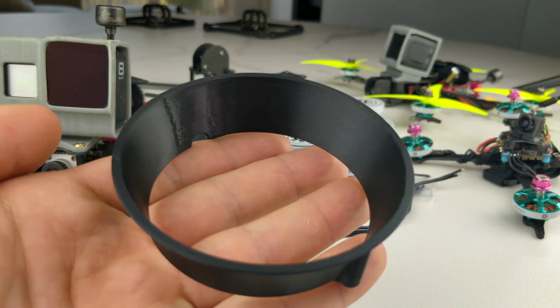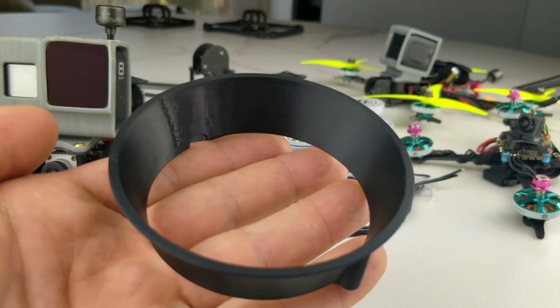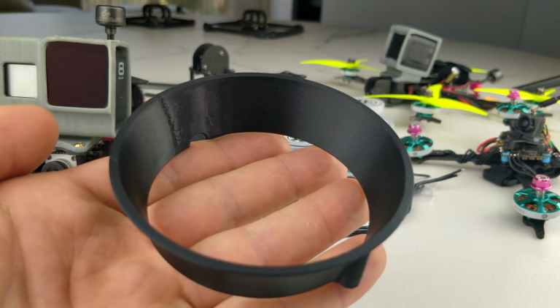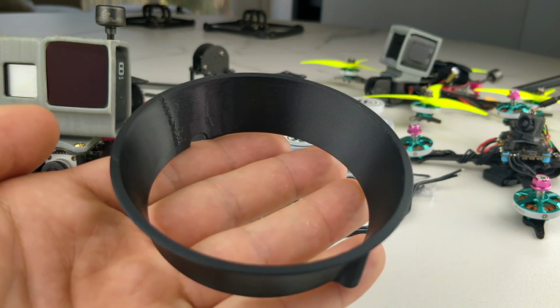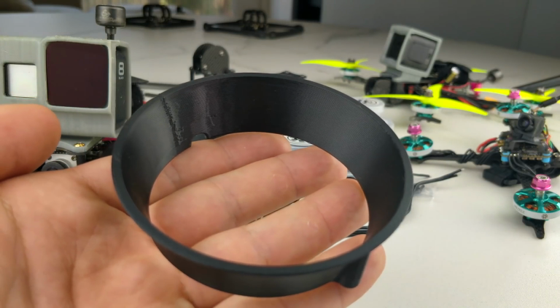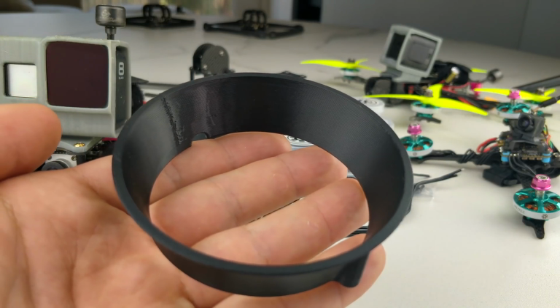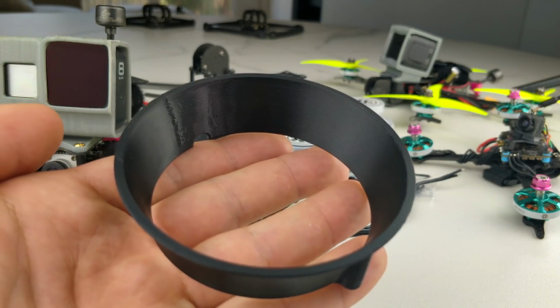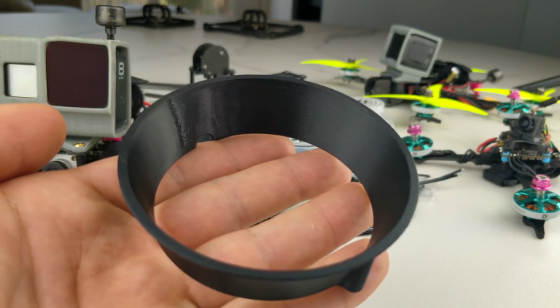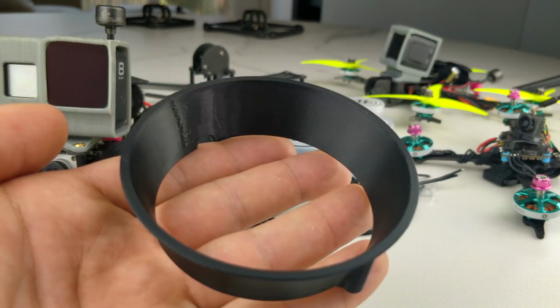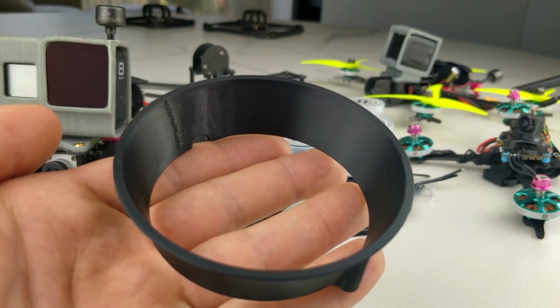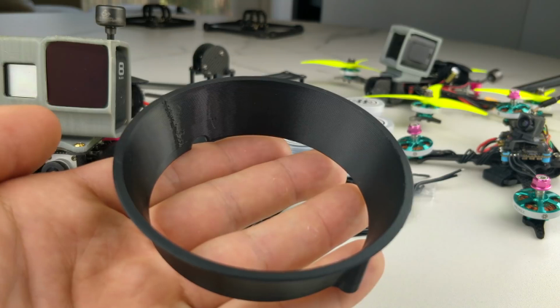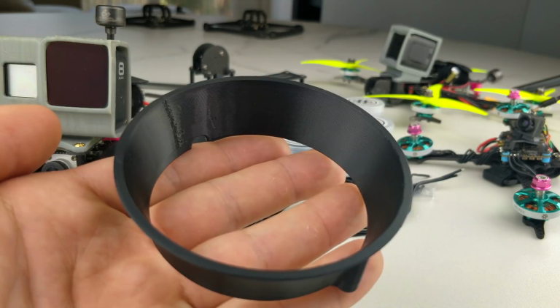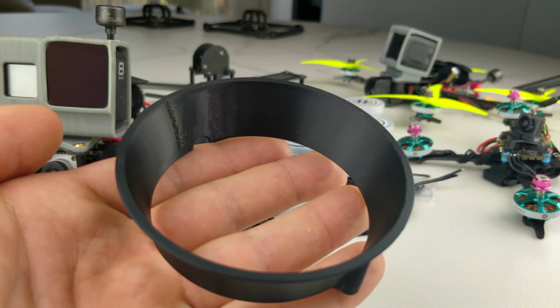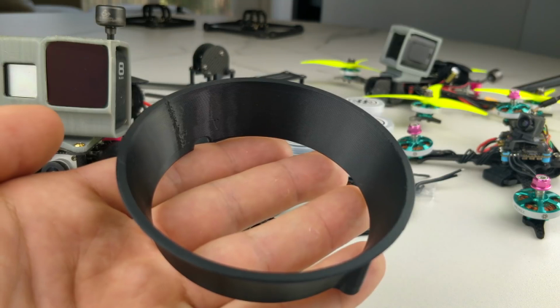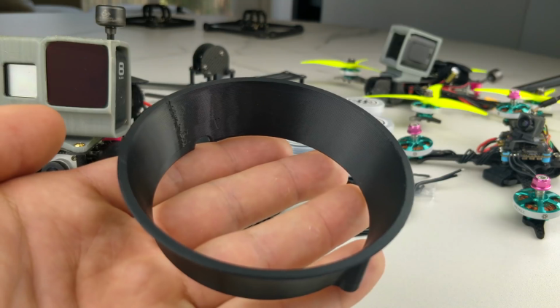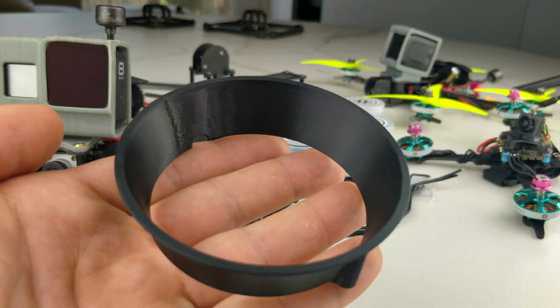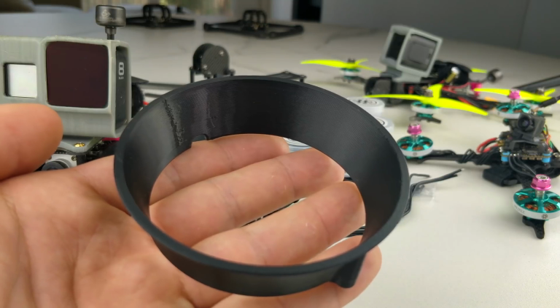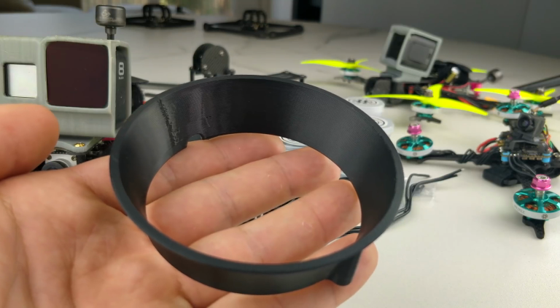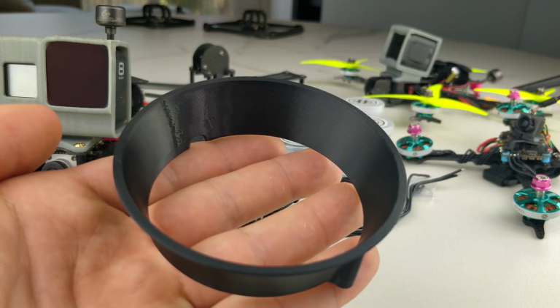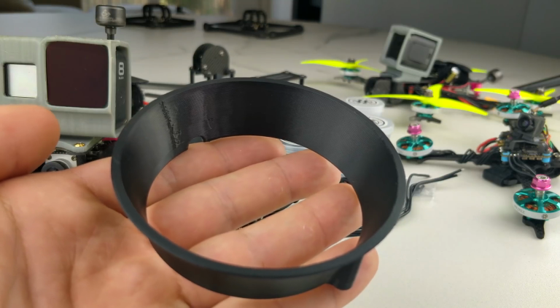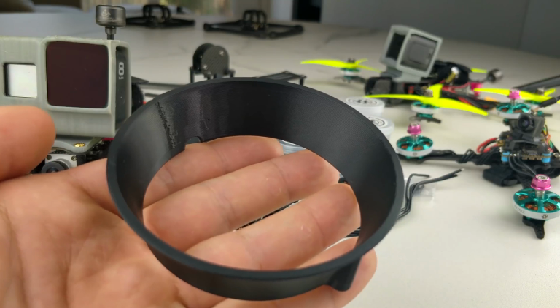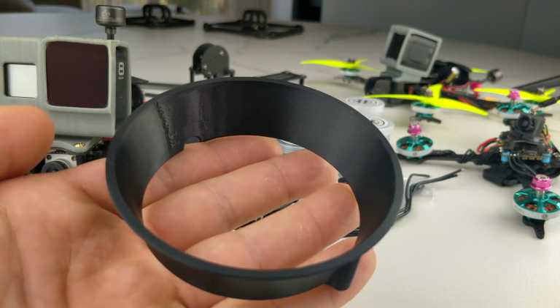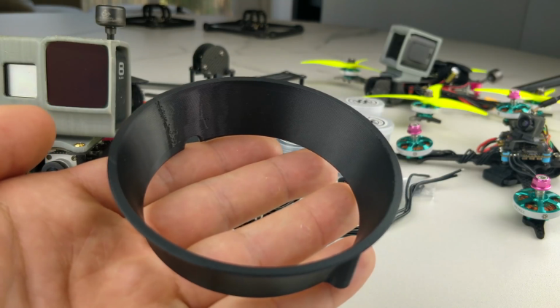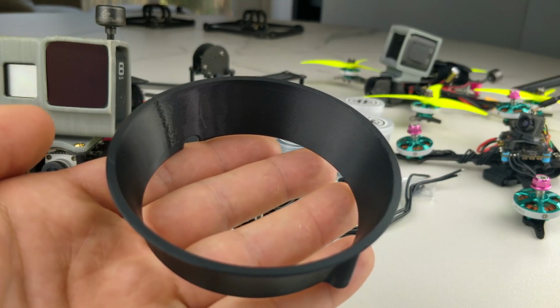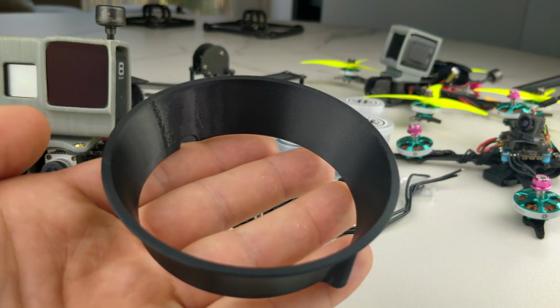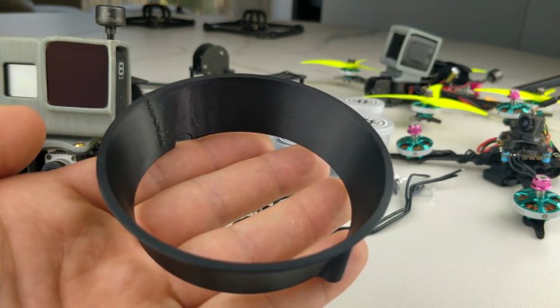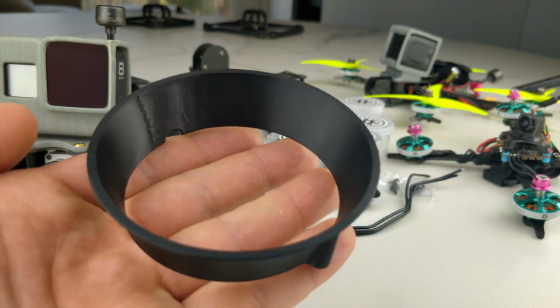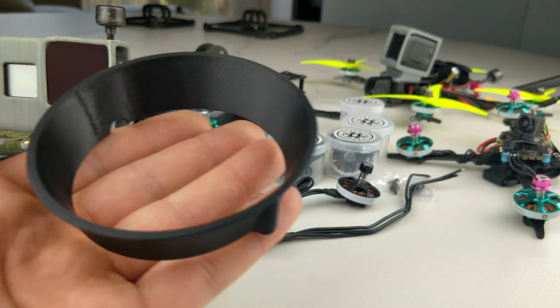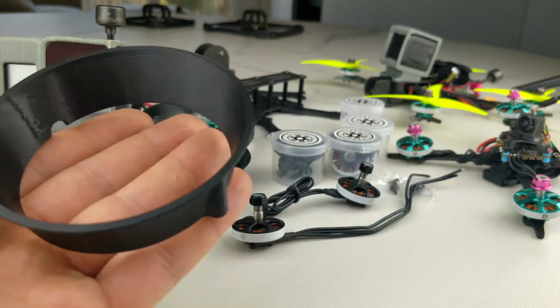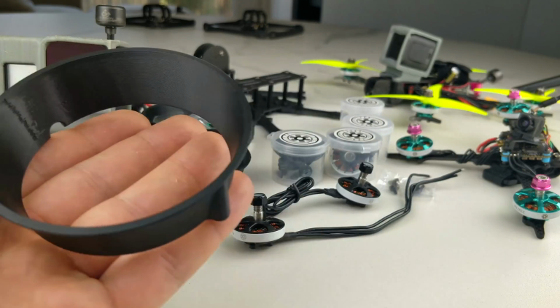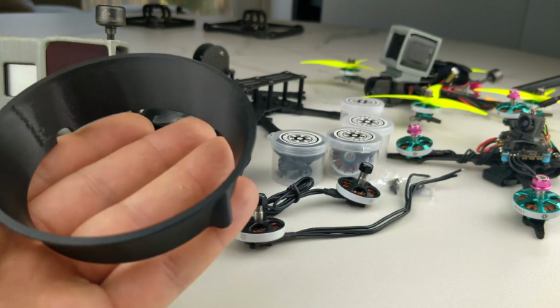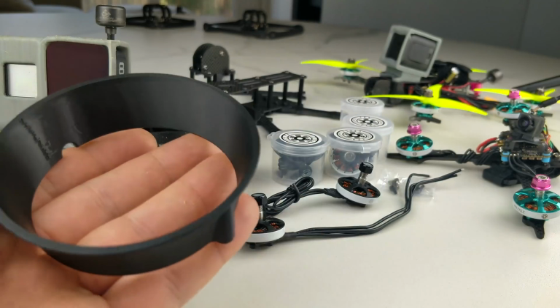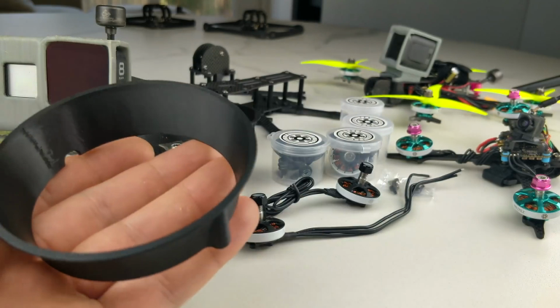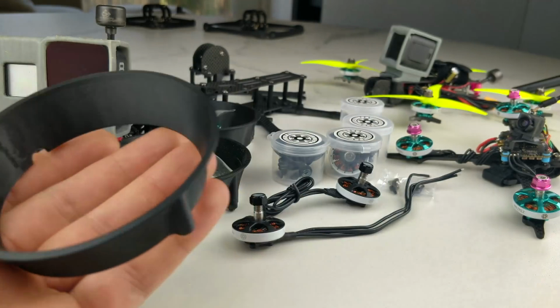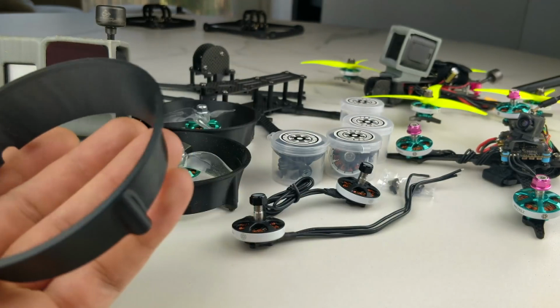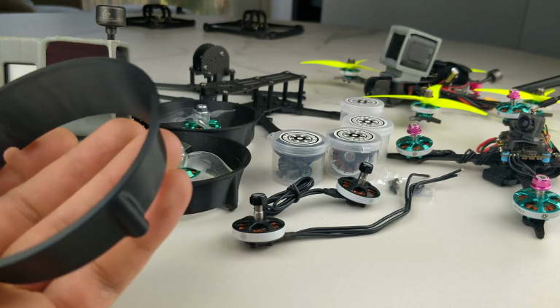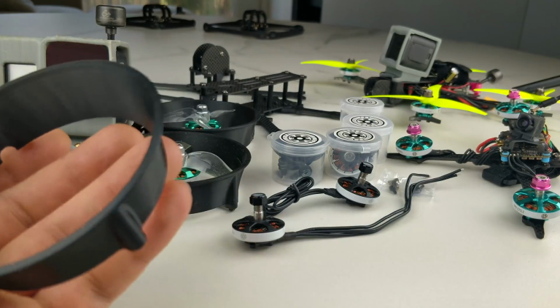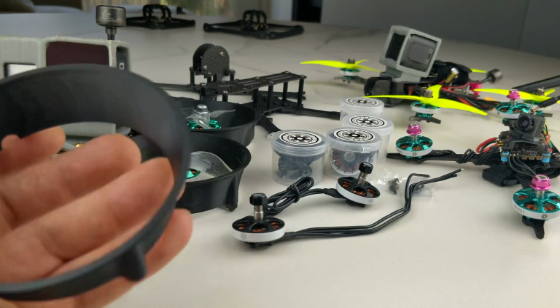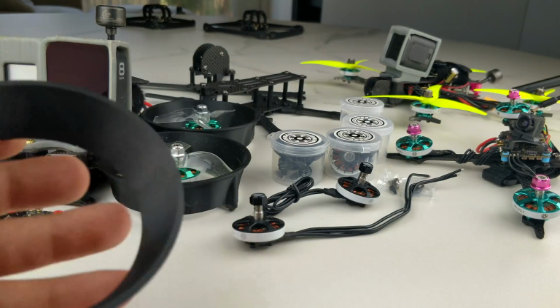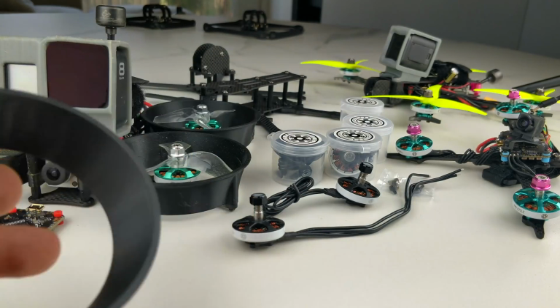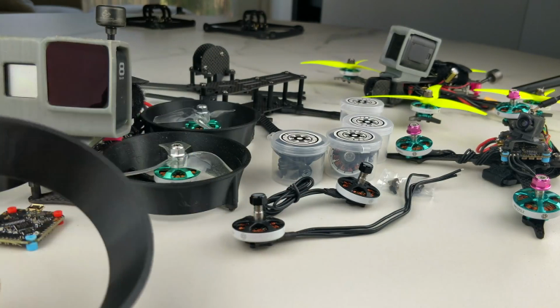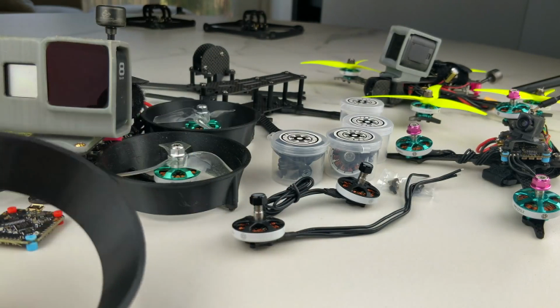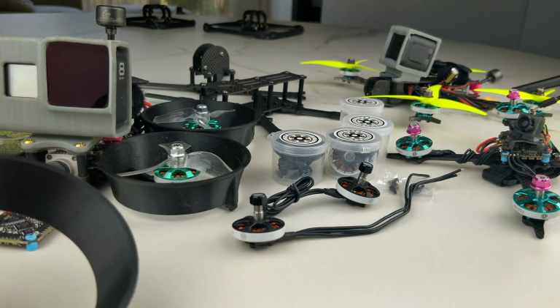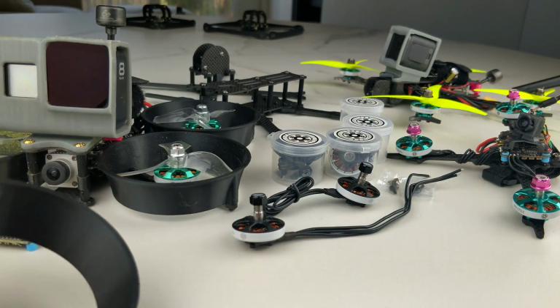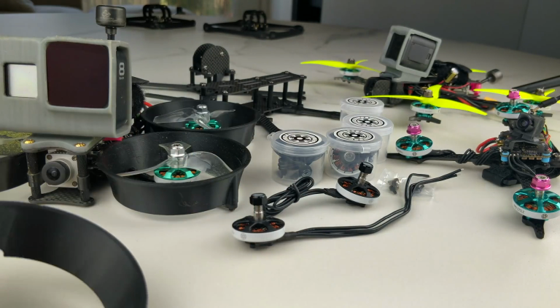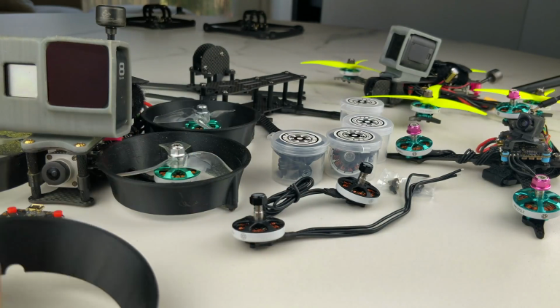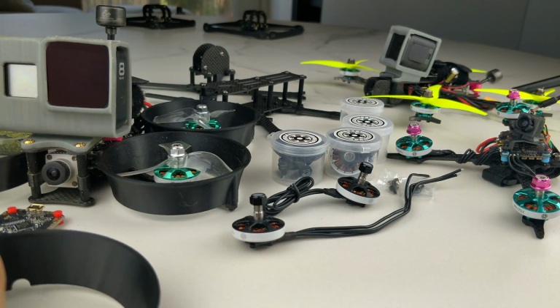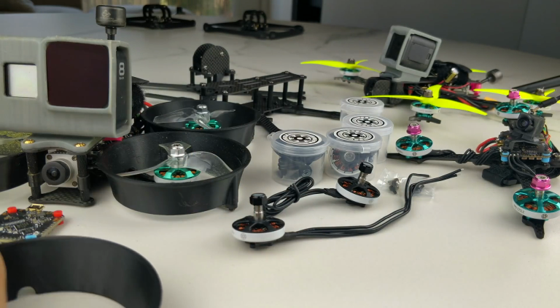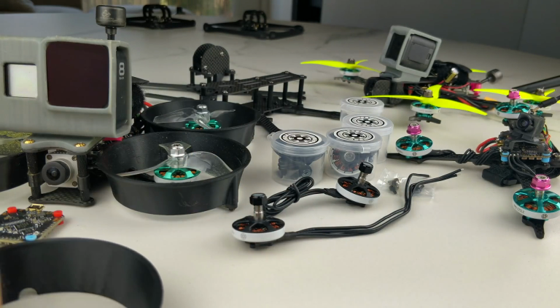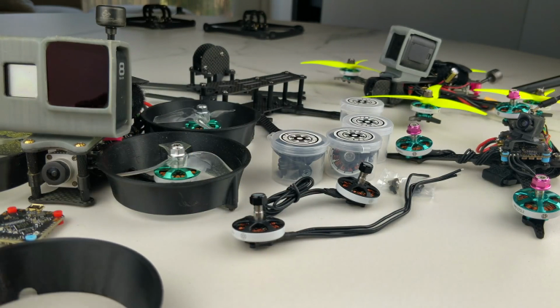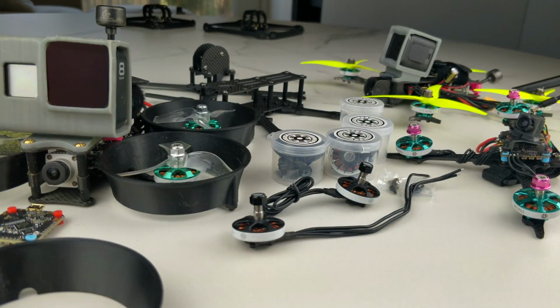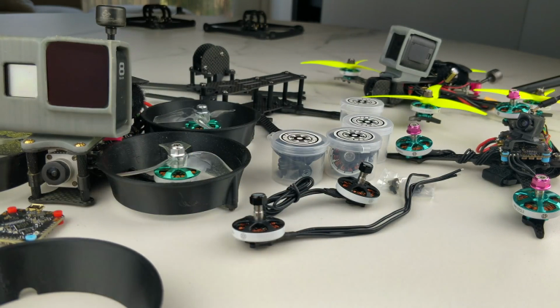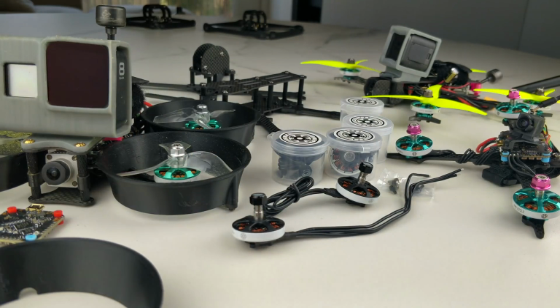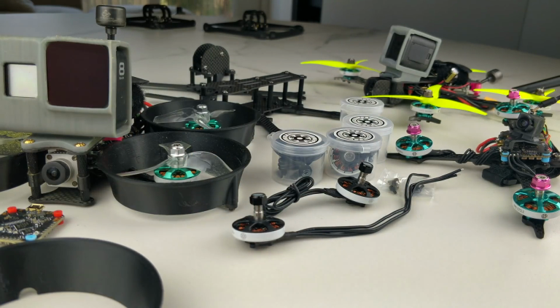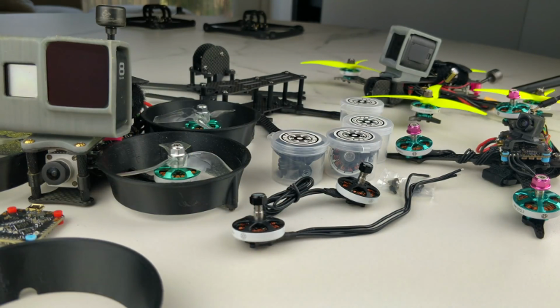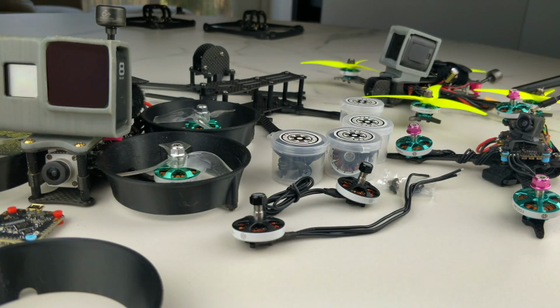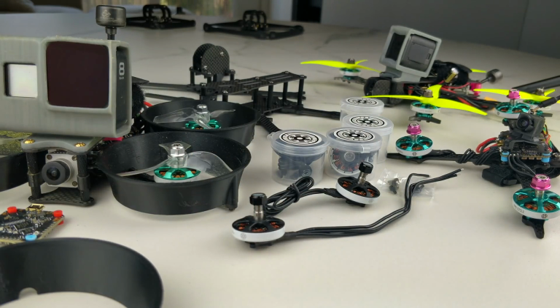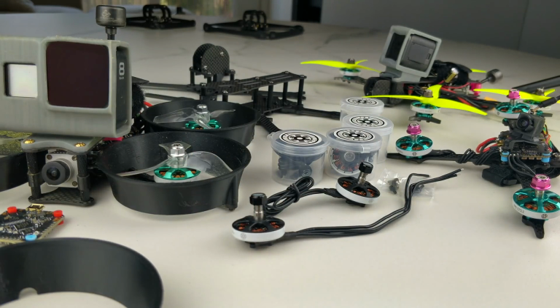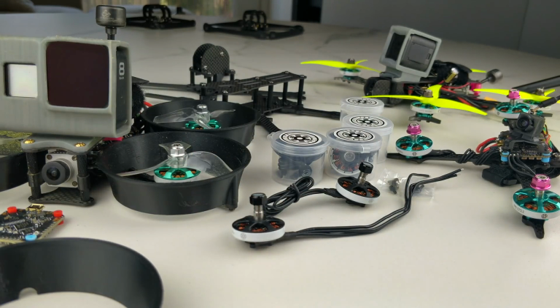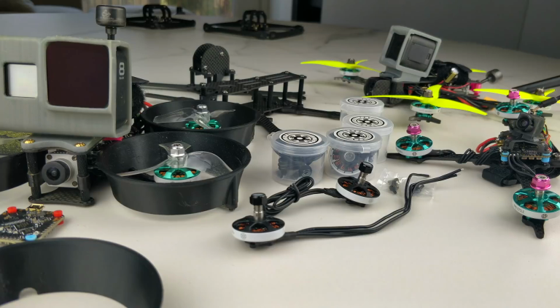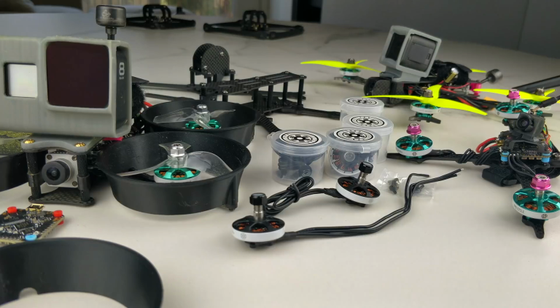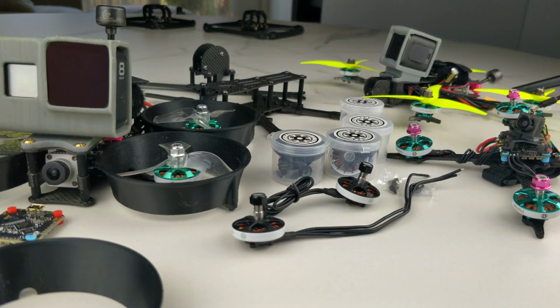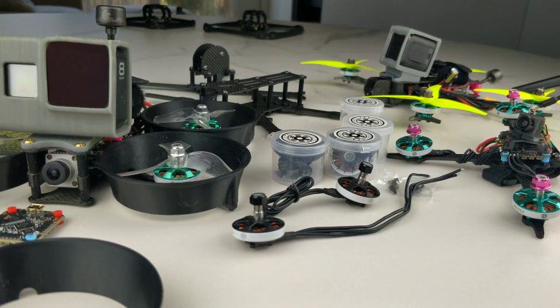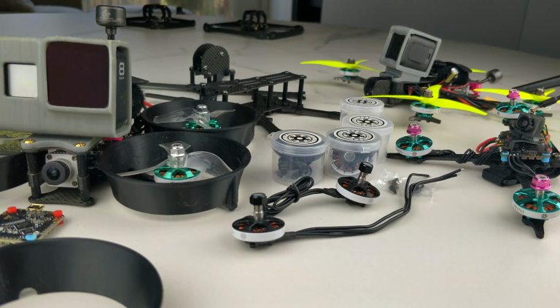That's it for this video. This was really supposed to be just a short video about the motor. Take care, floss your teeth, thanks.